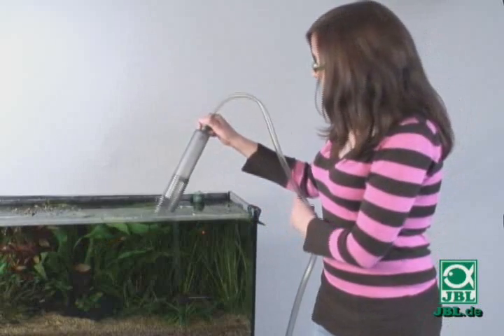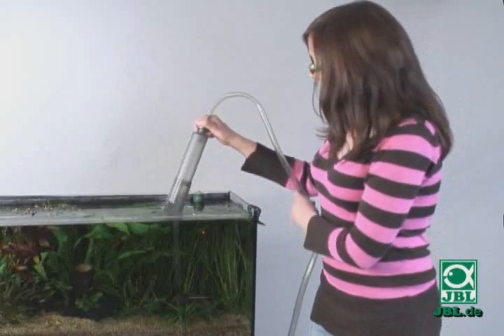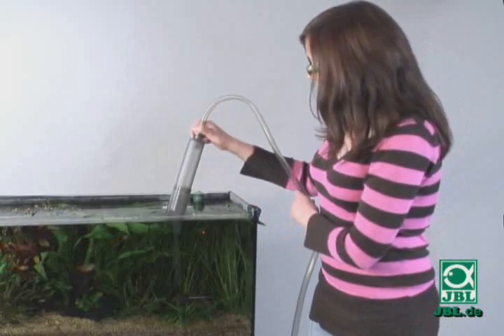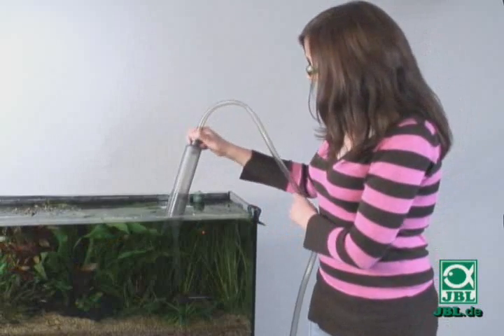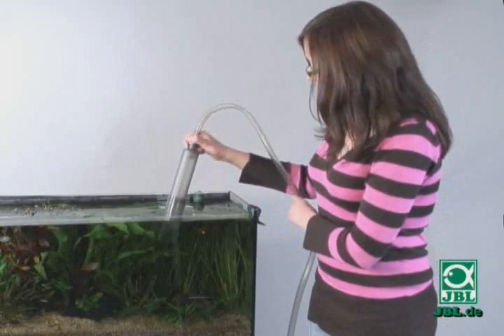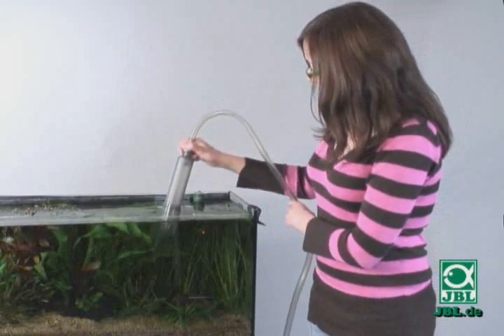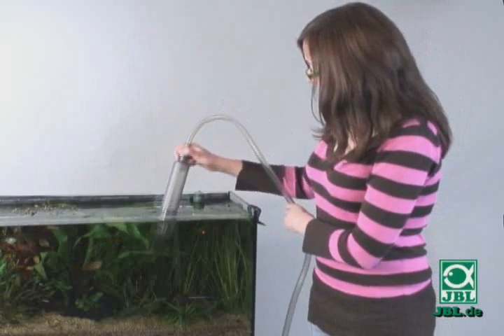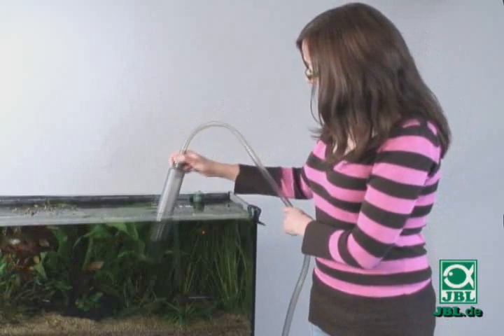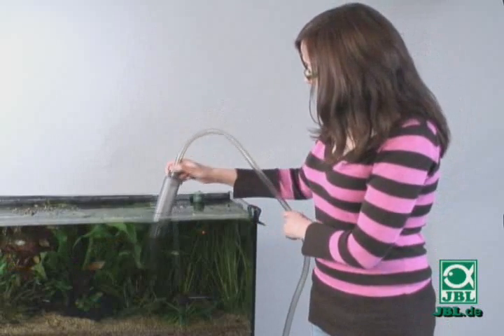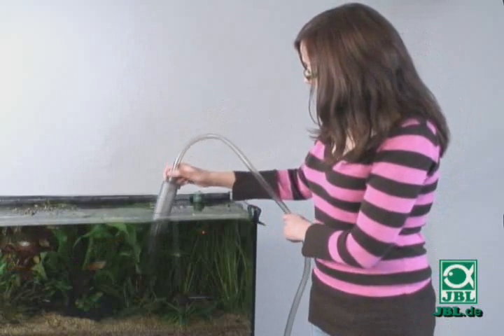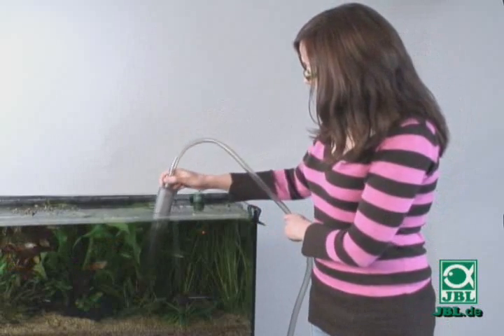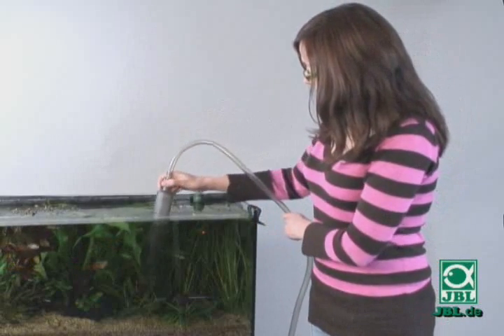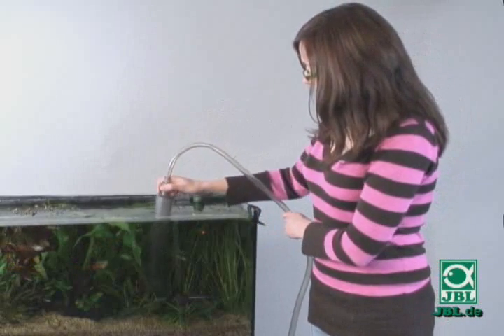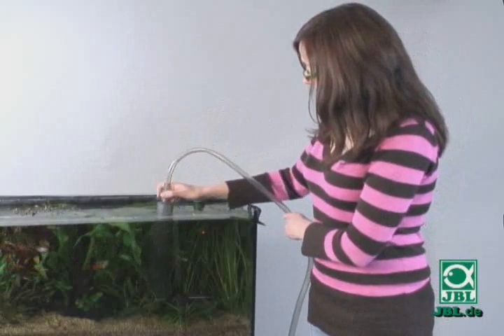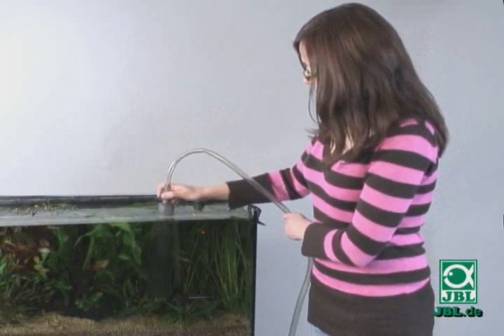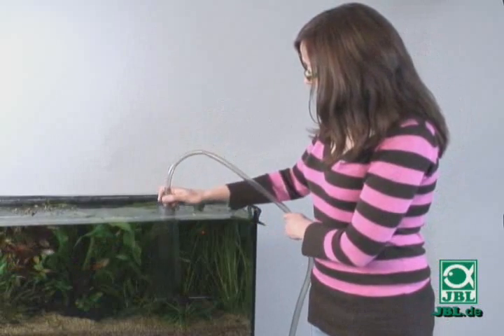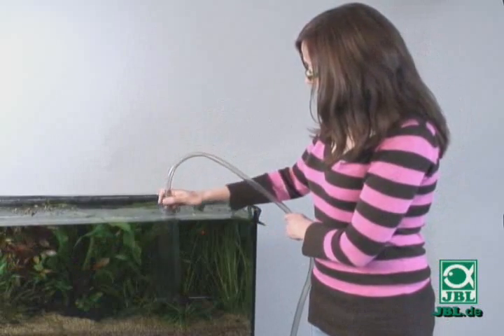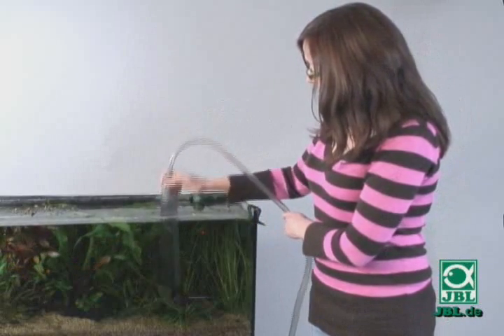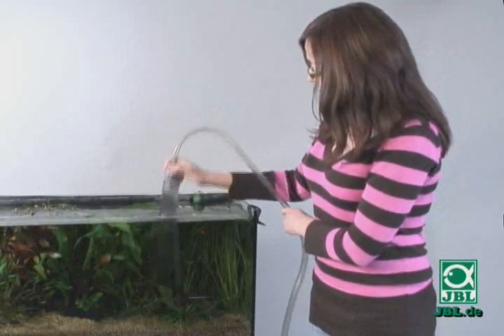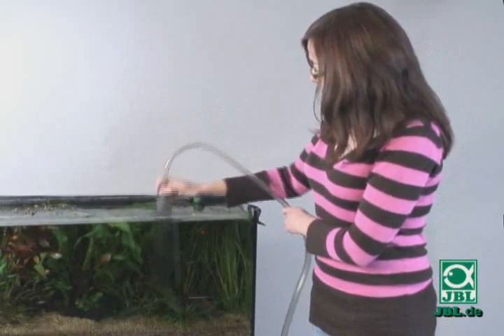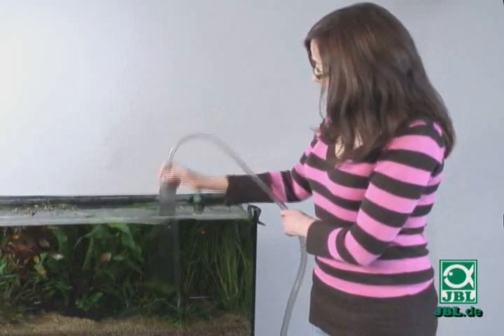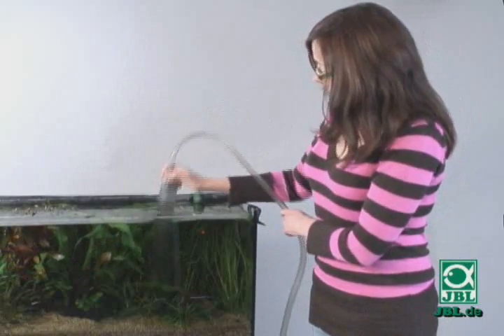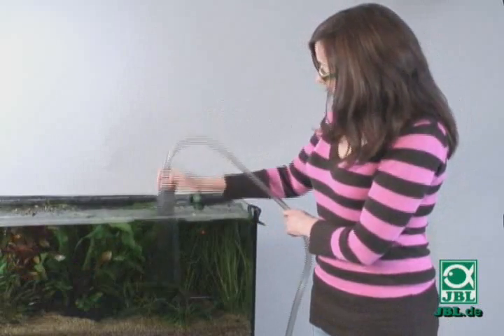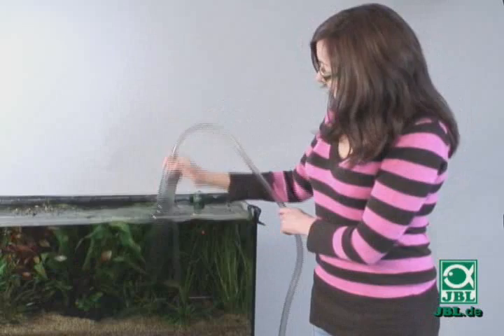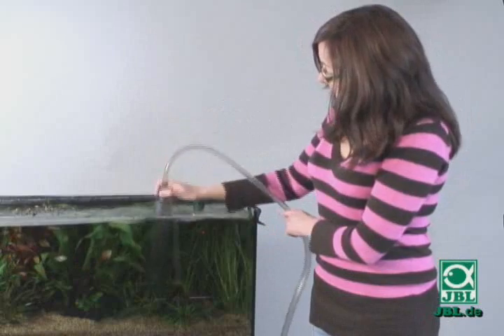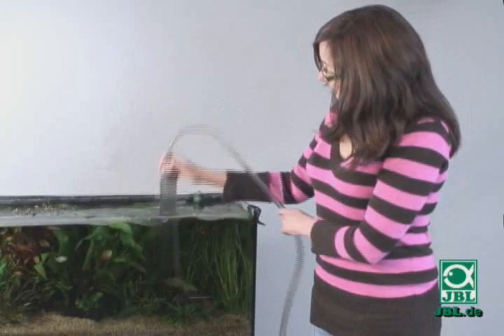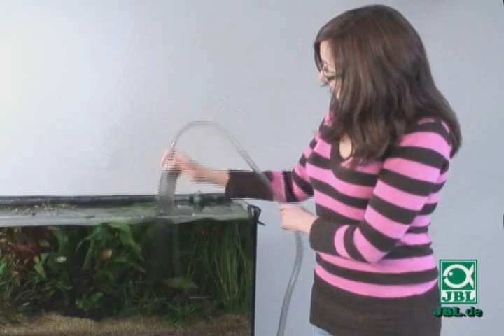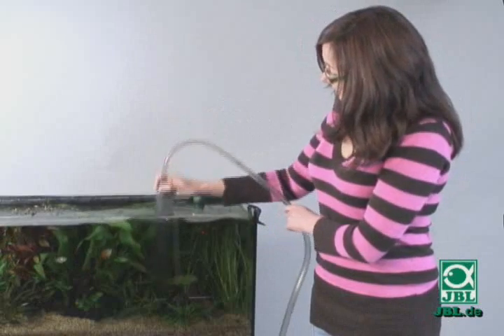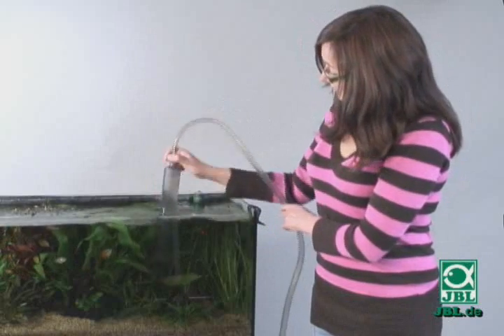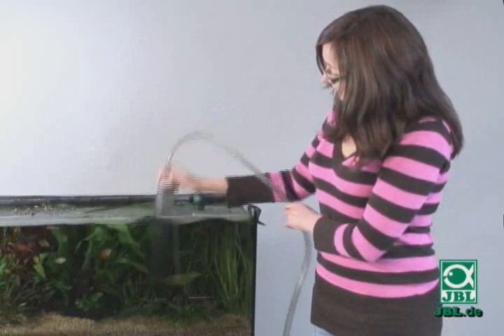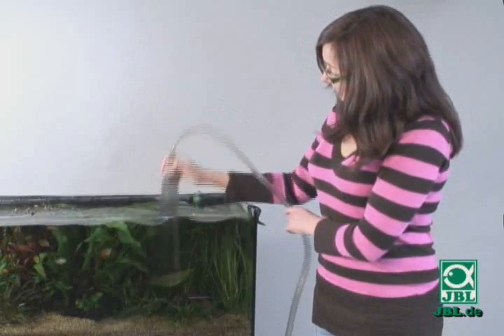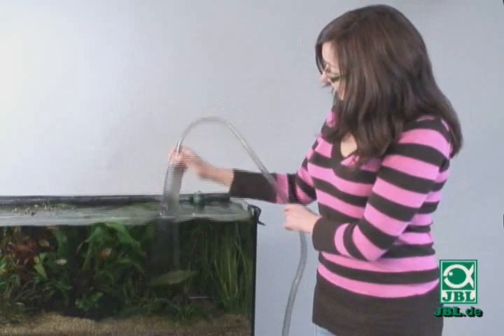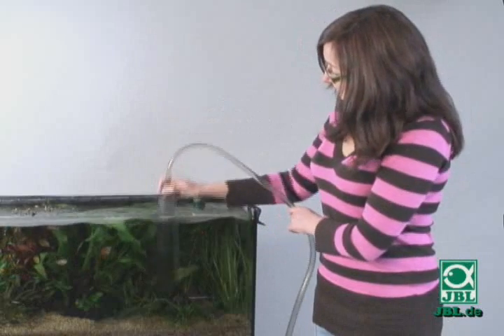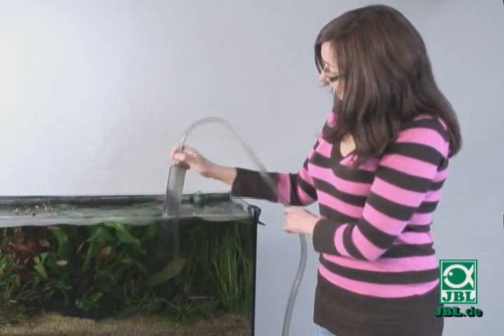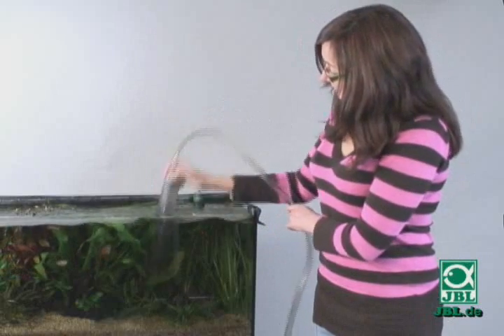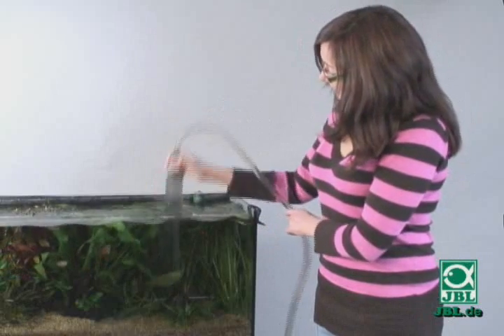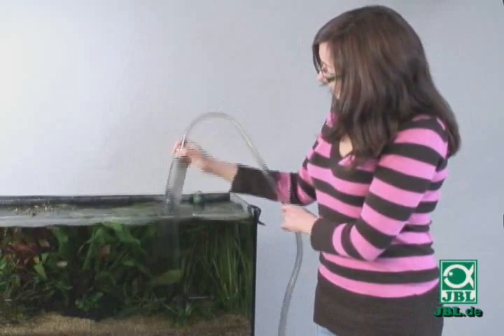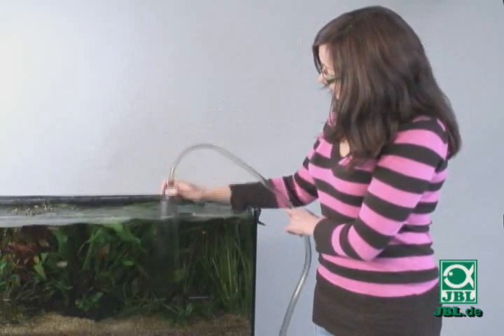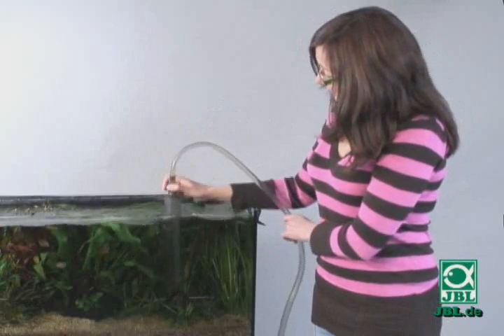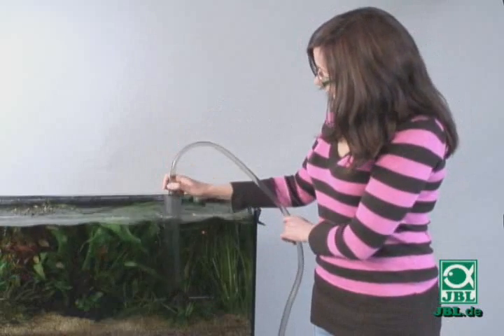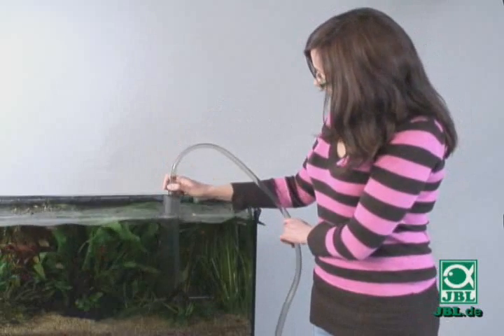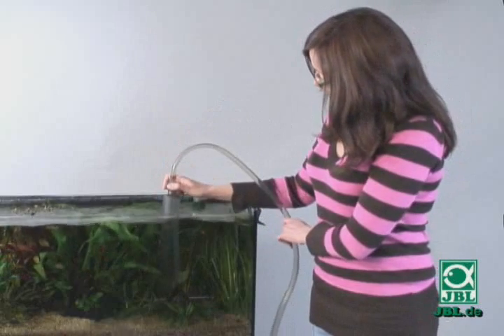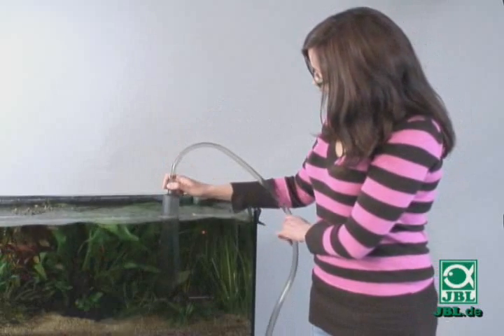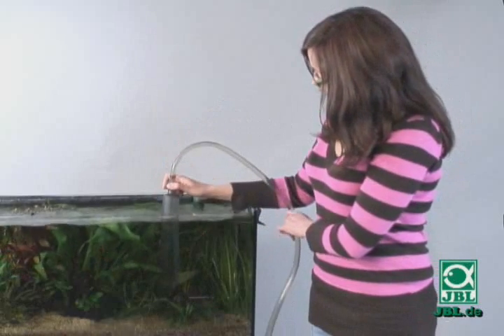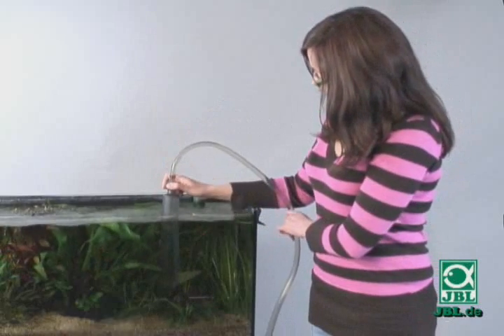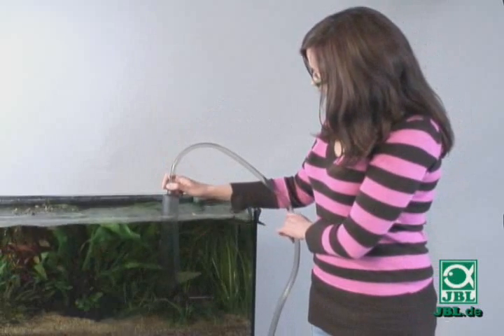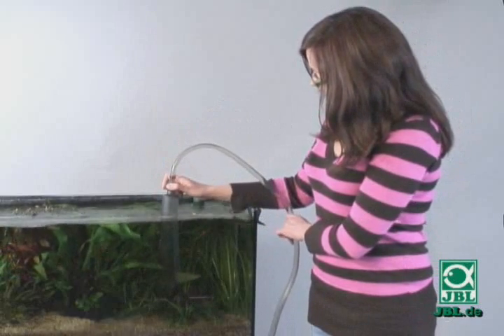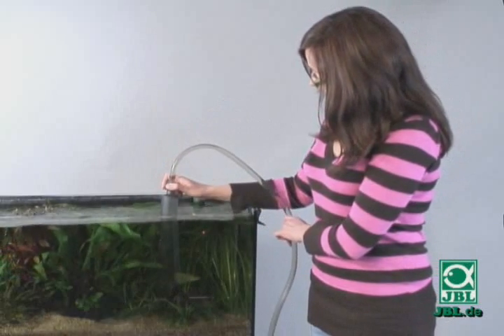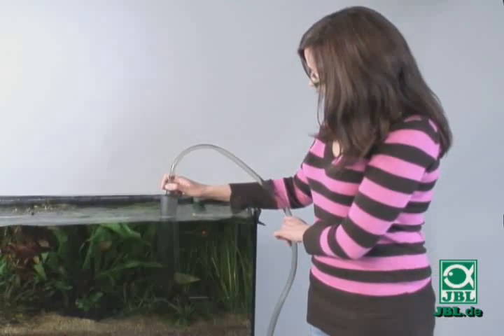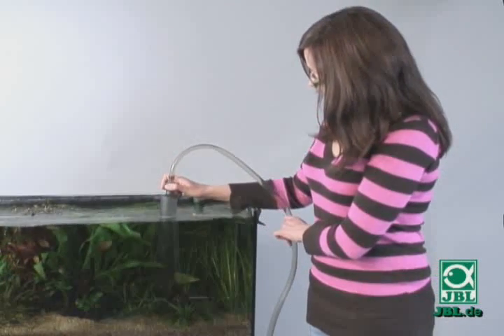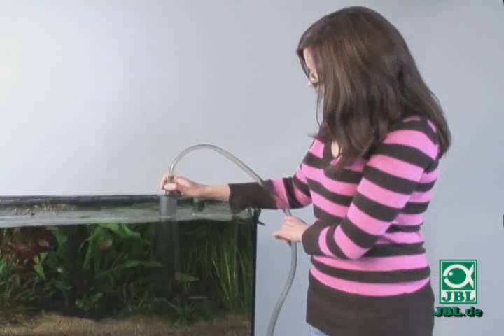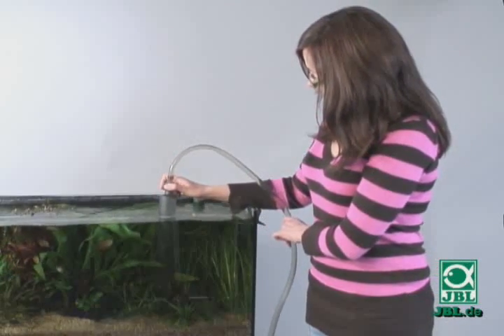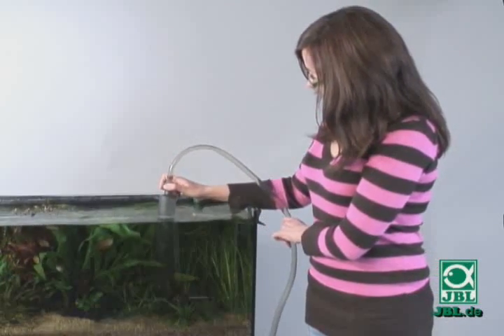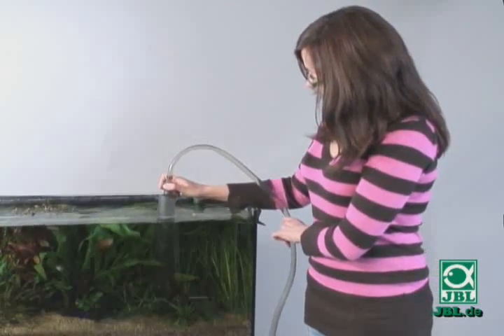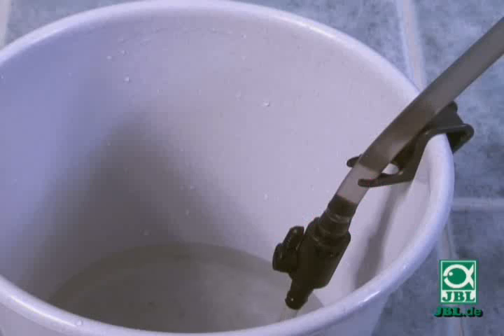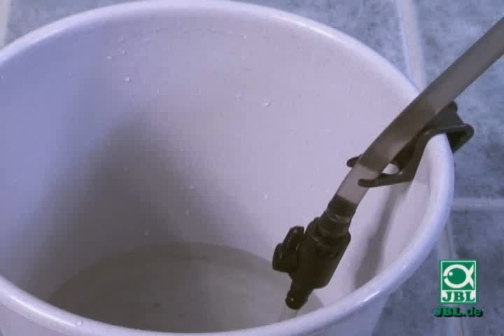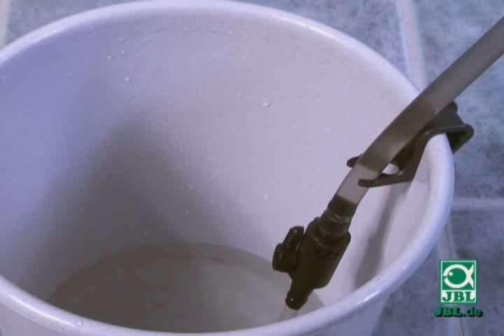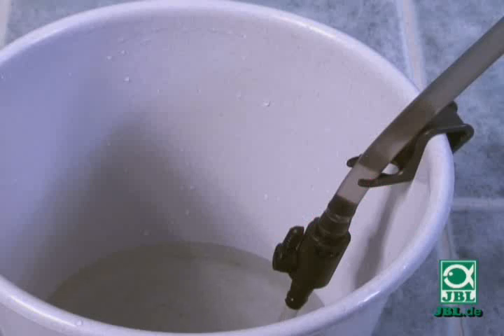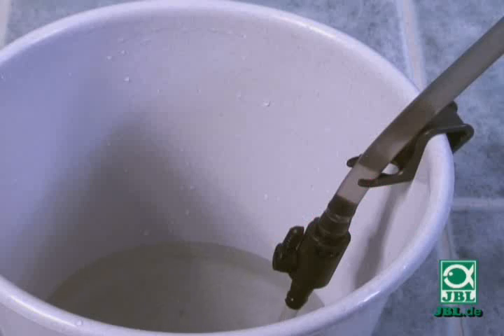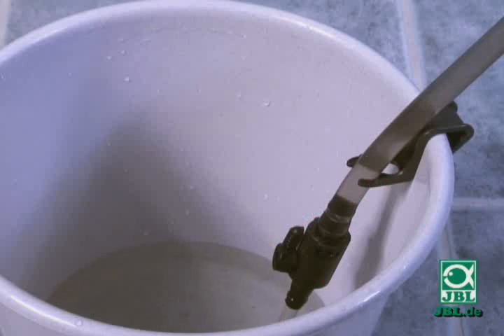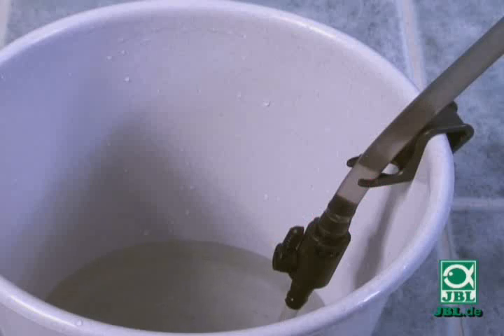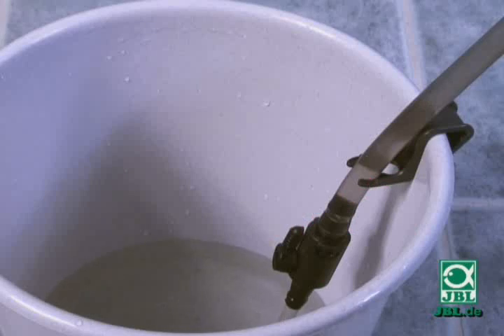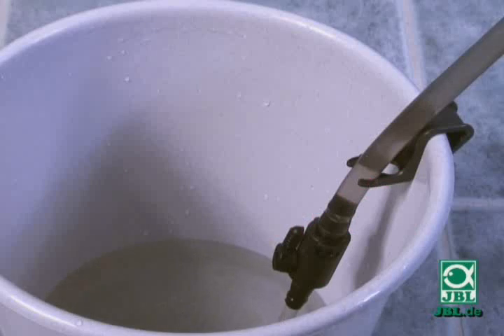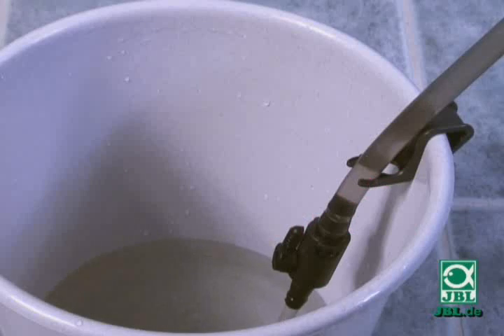There's no need to prime it by mouth. Just shake it up and down a few times and the water will simply flow out into the bucket.